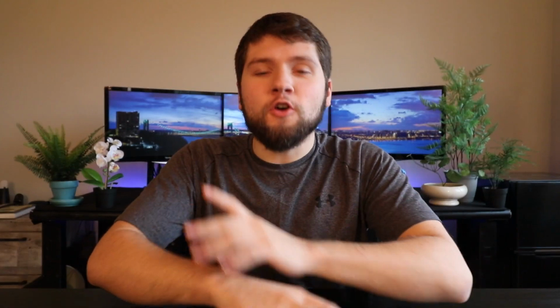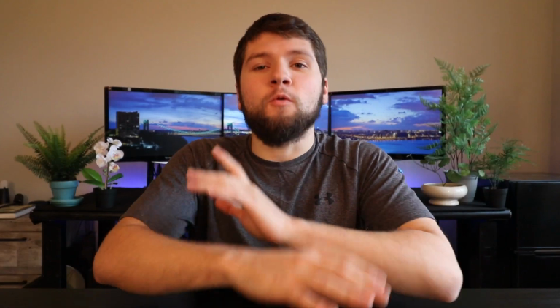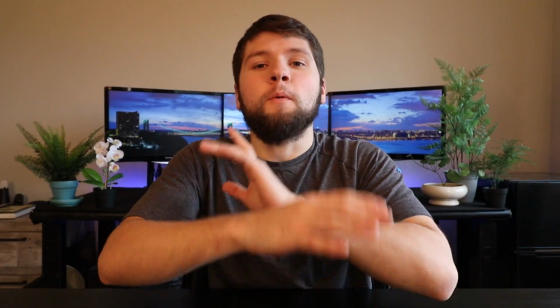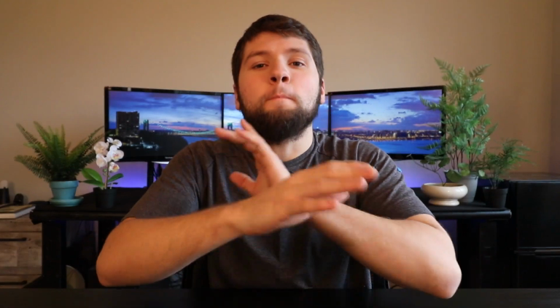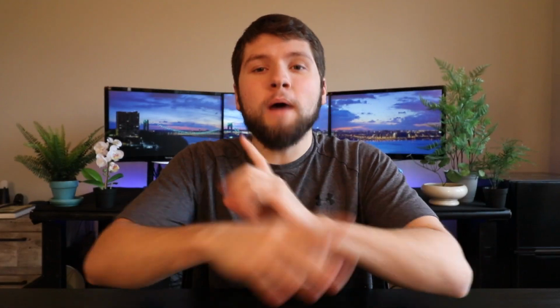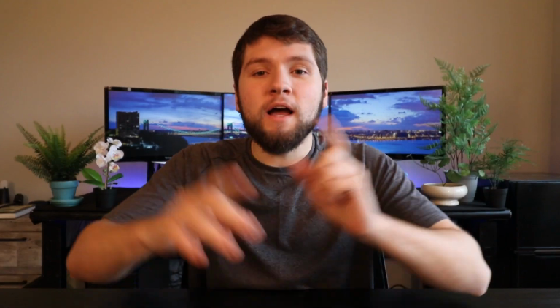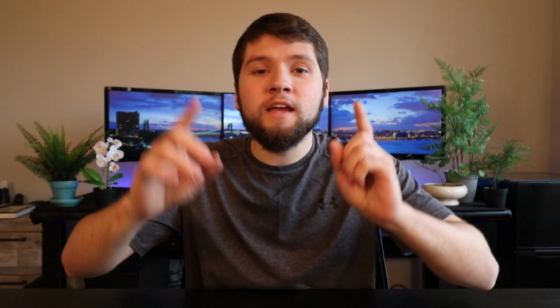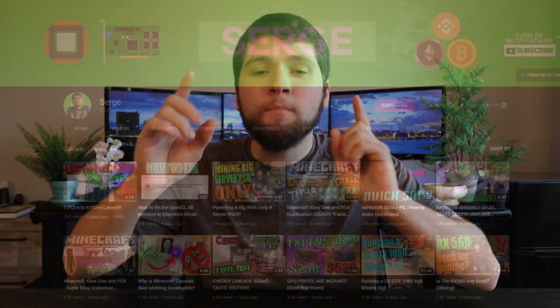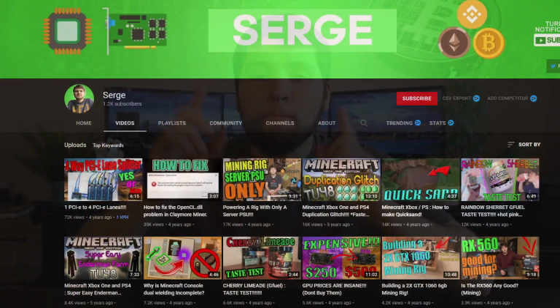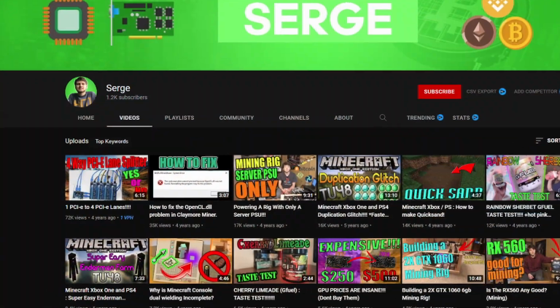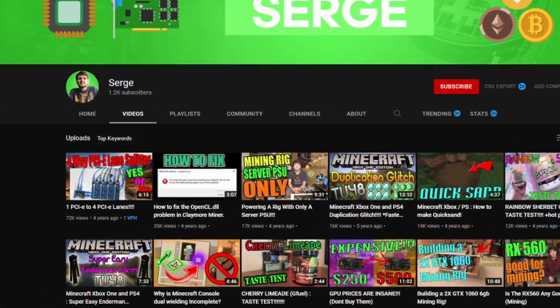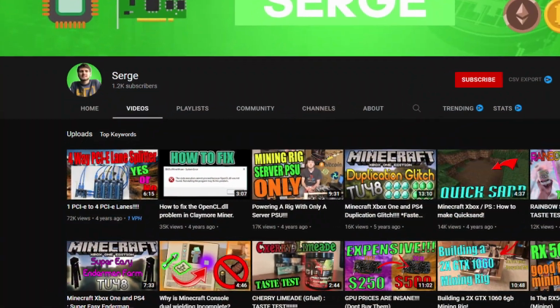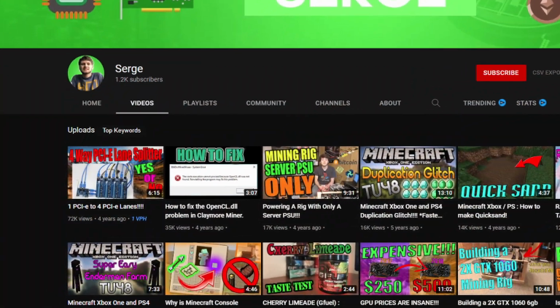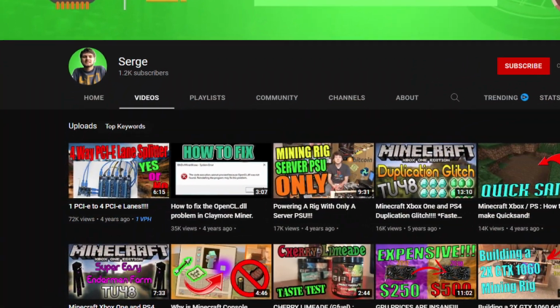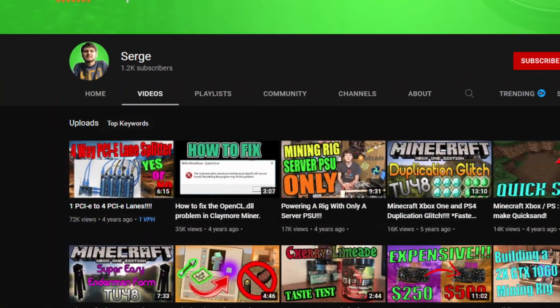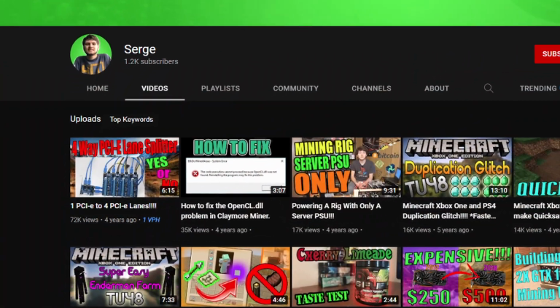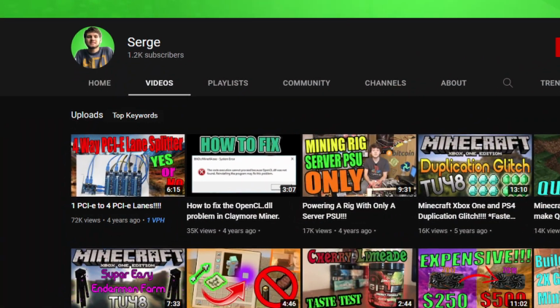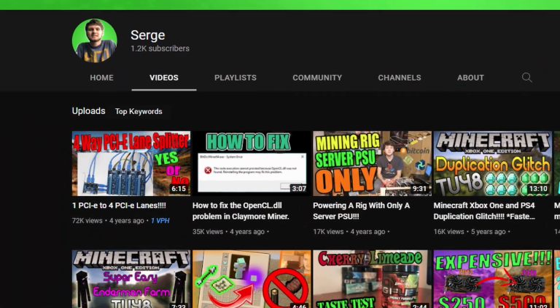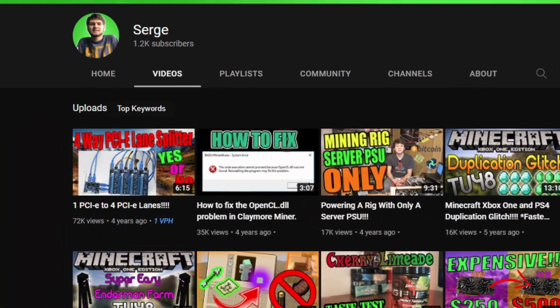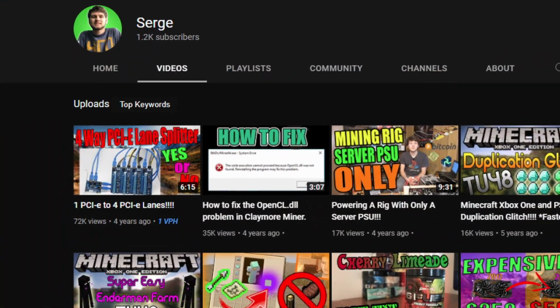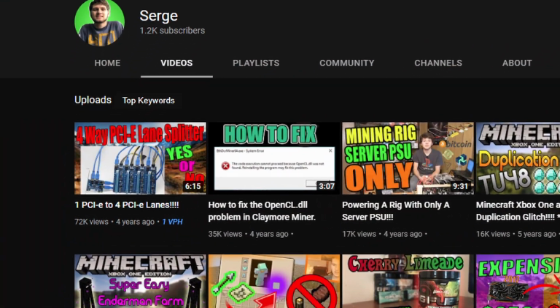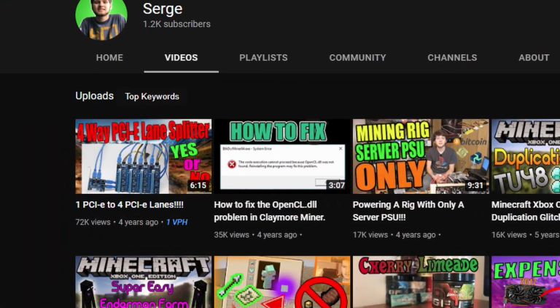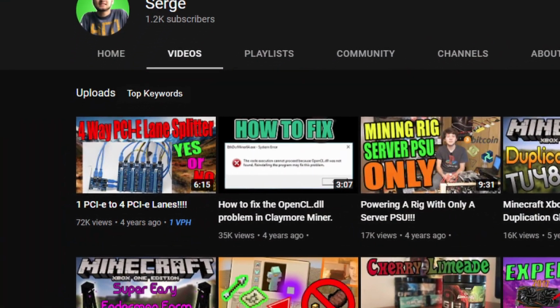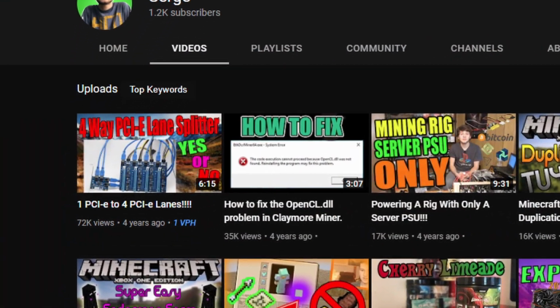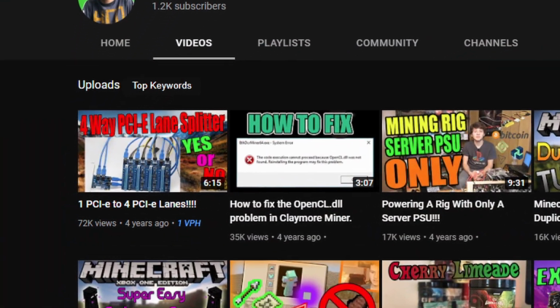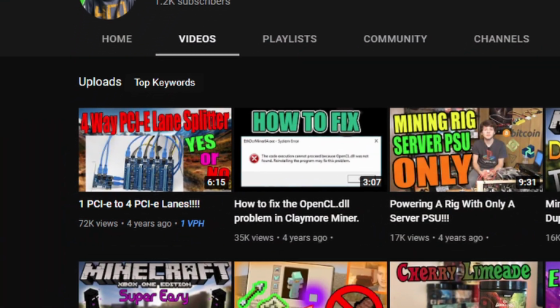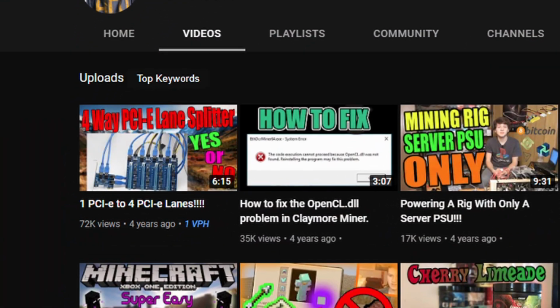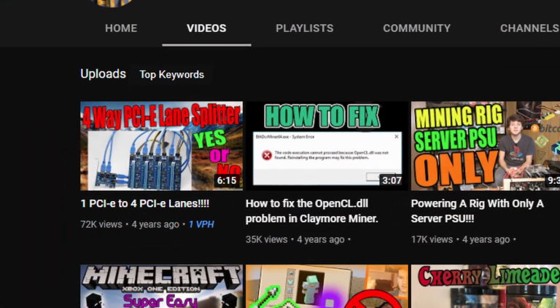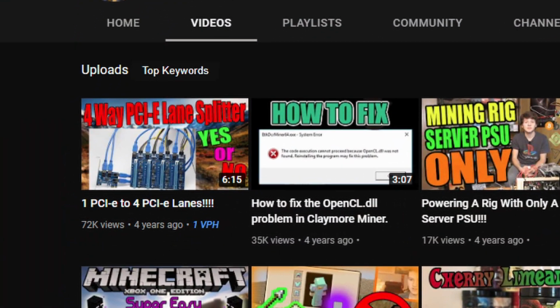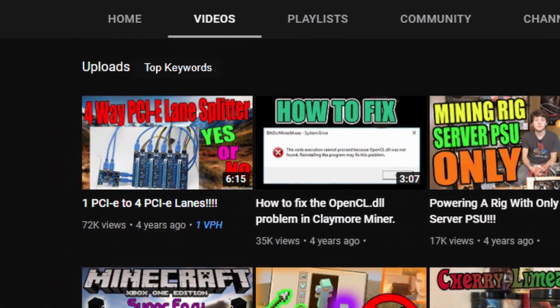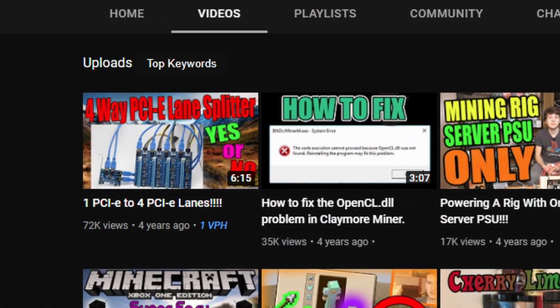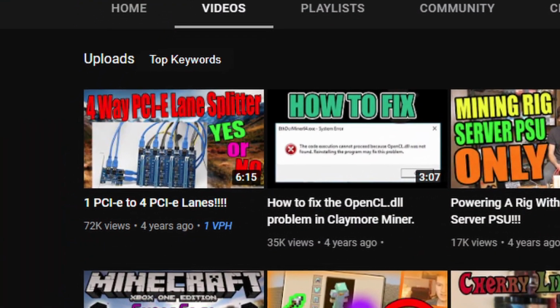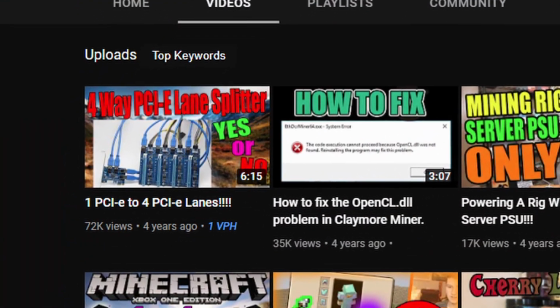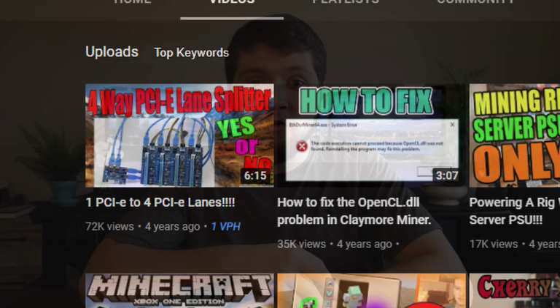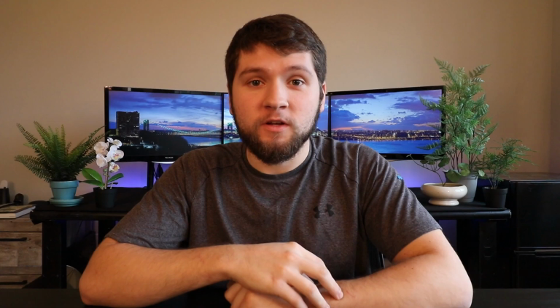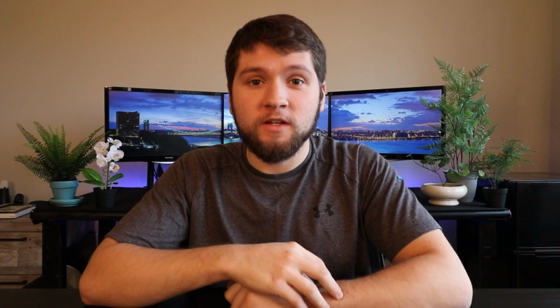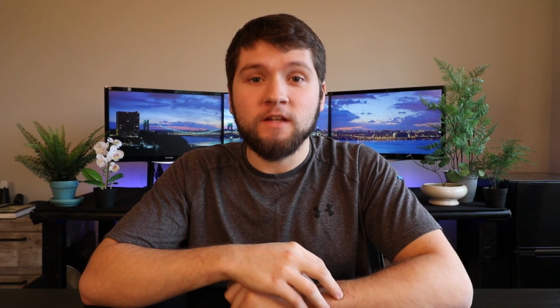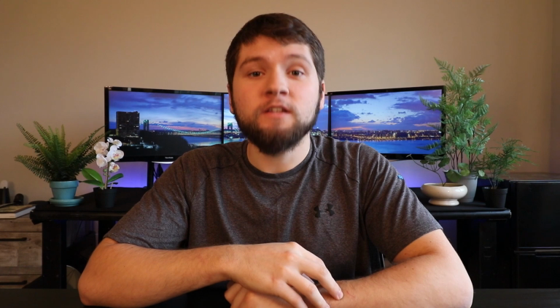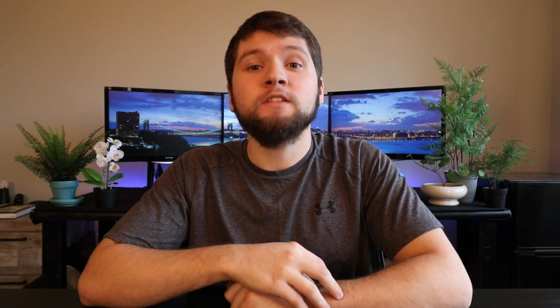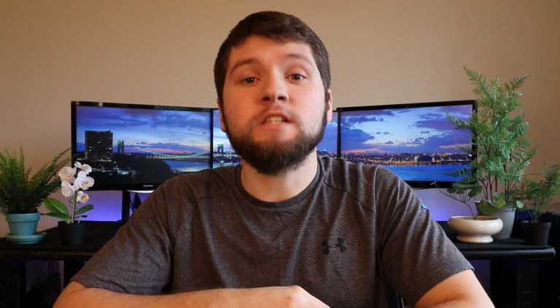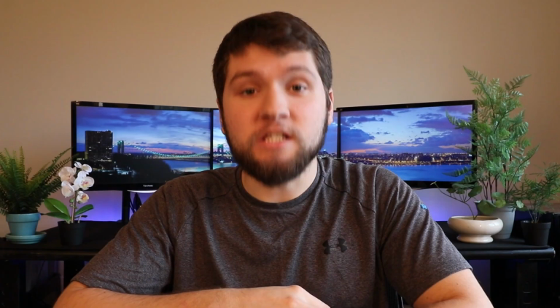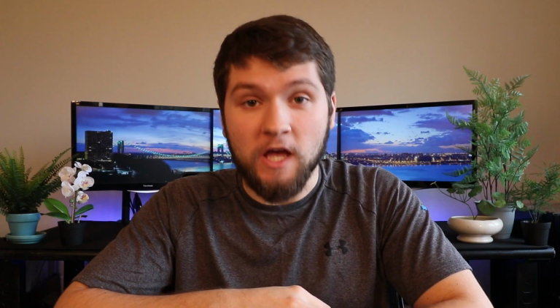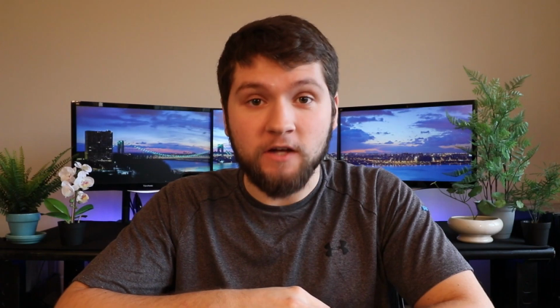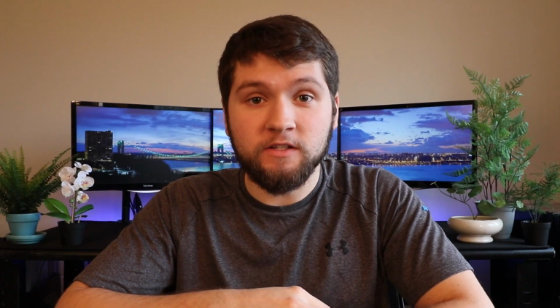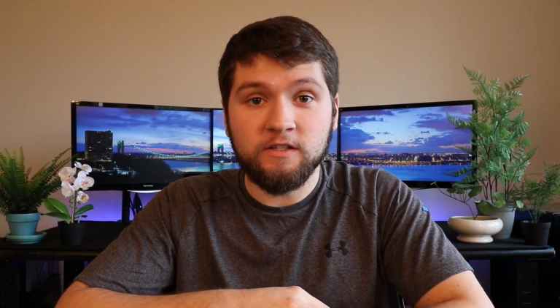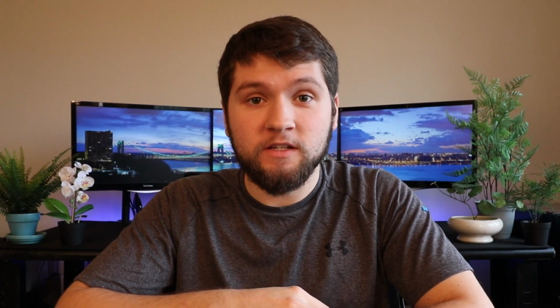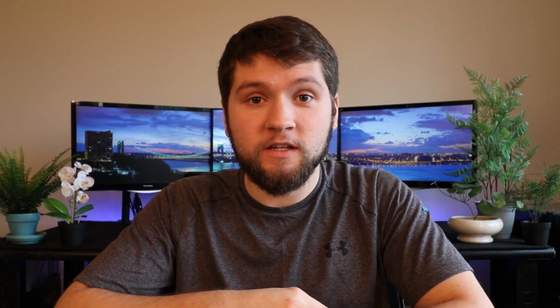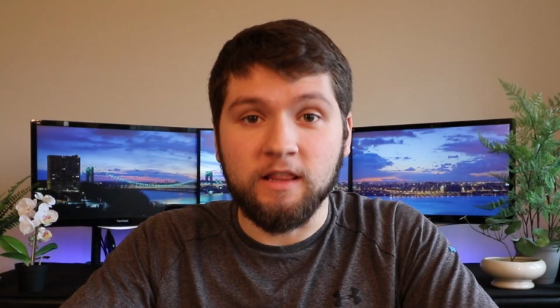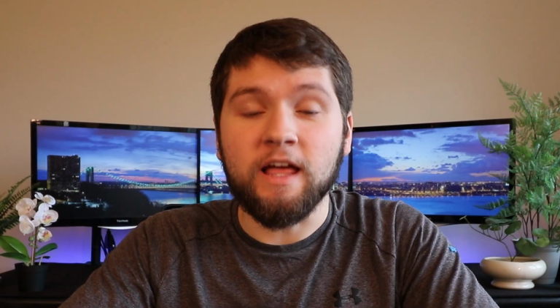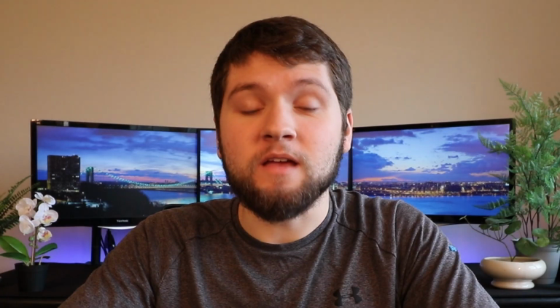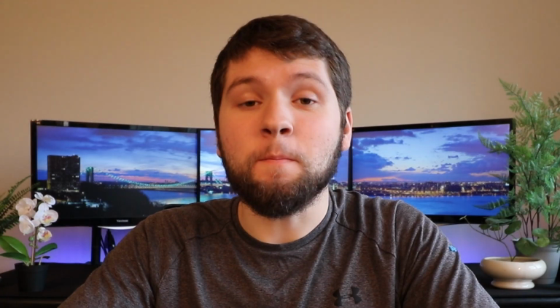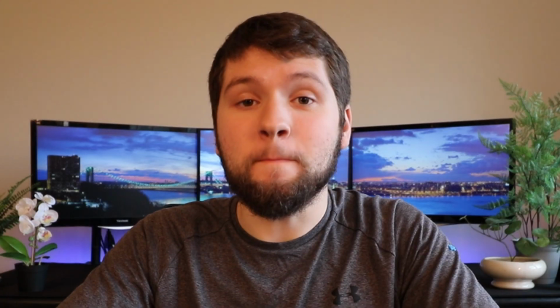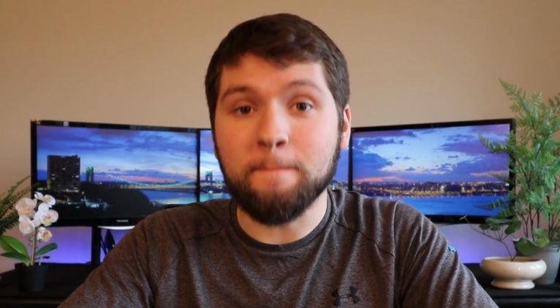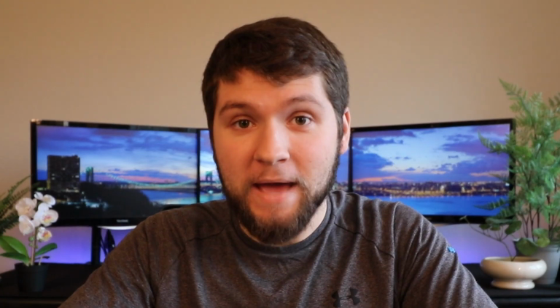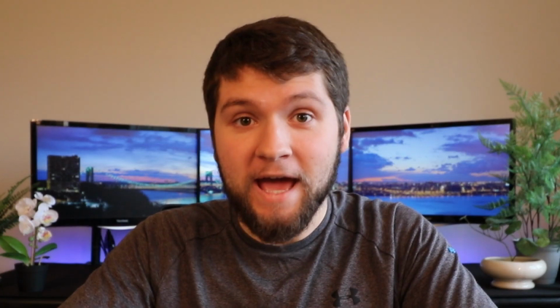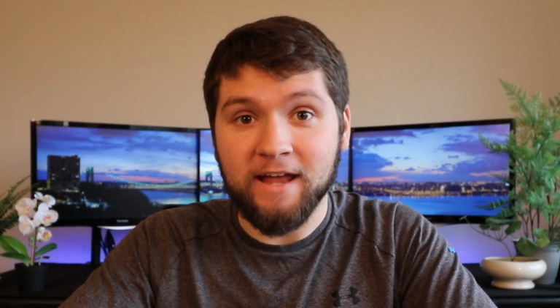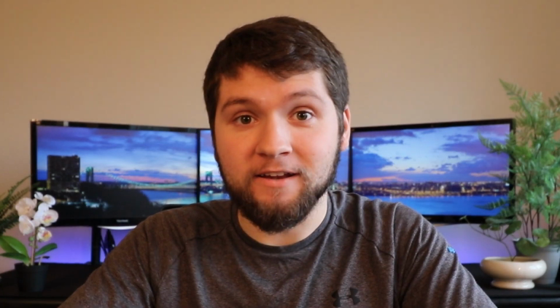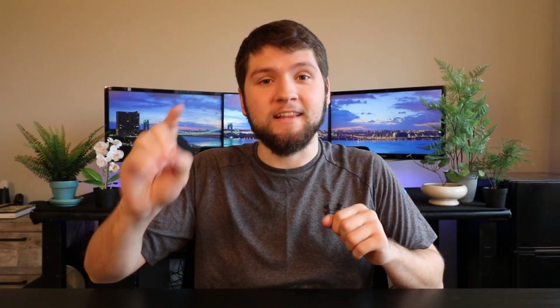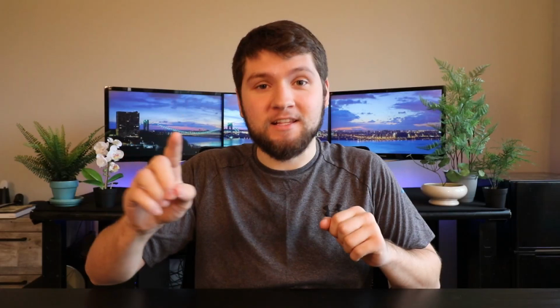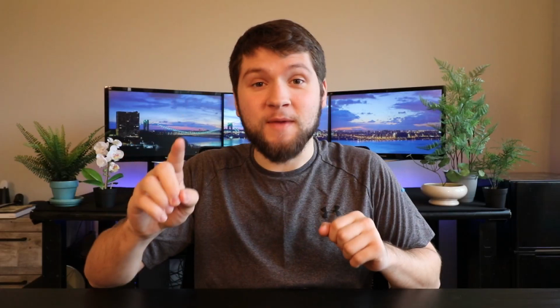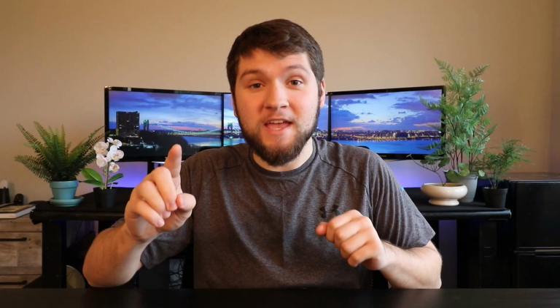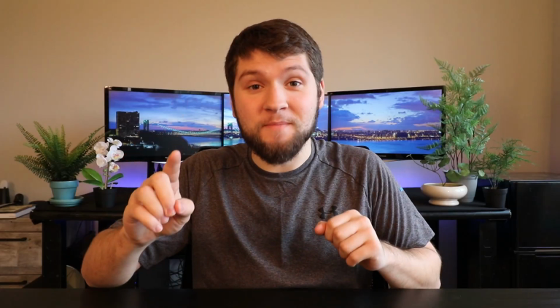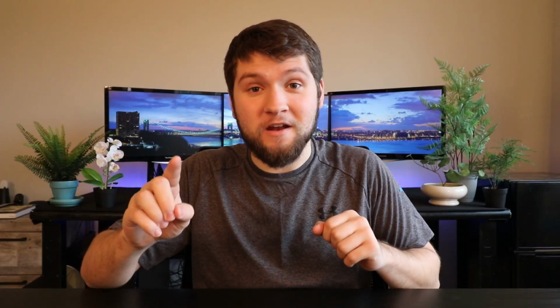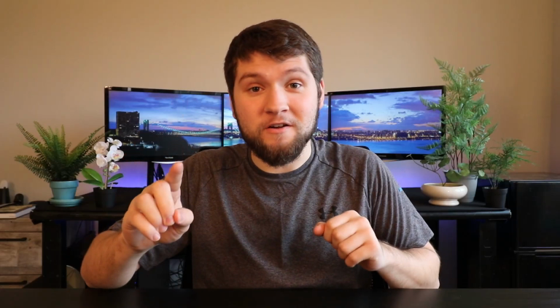My most viewed video ever on this channel sucks — like, bad. Let's make it better.